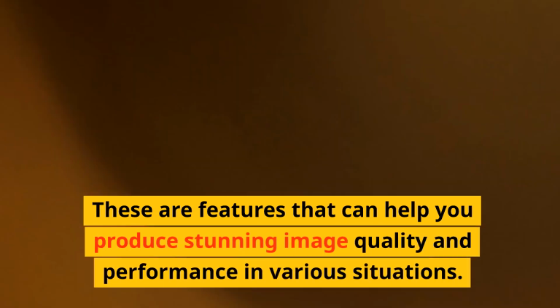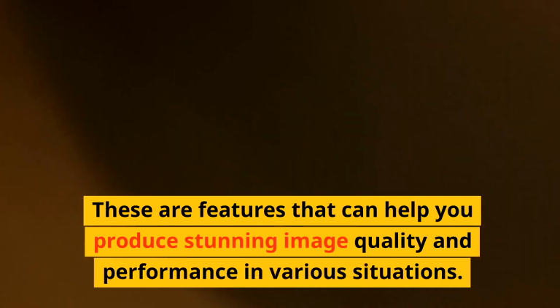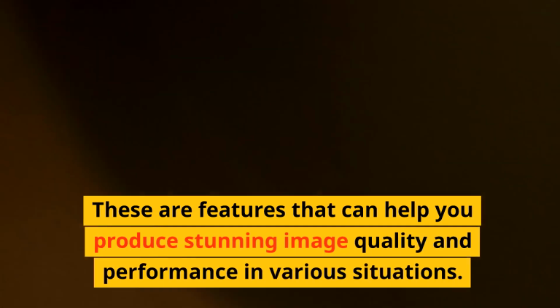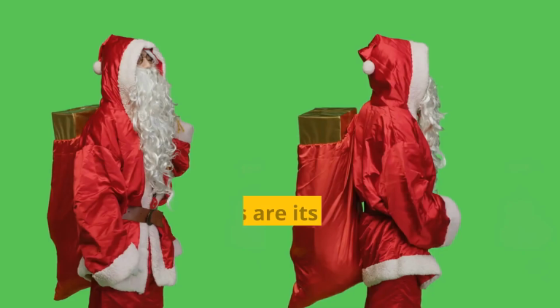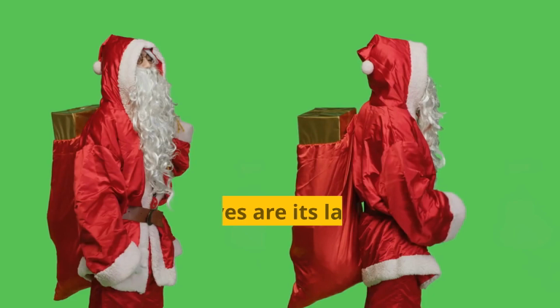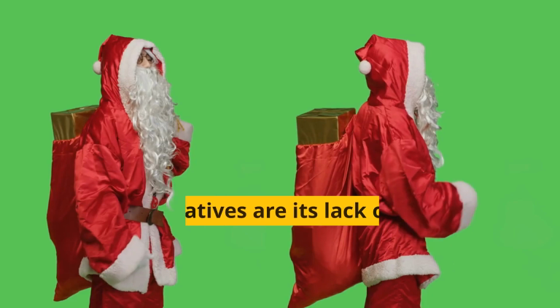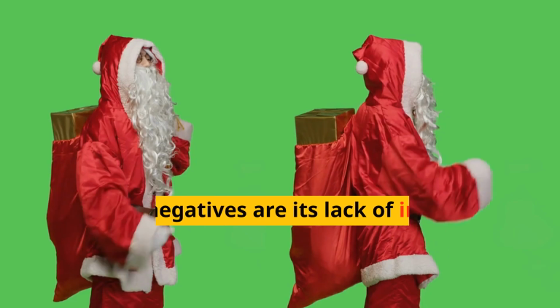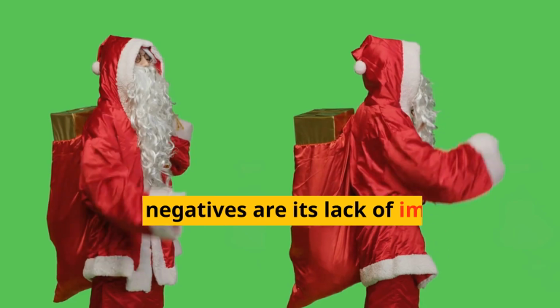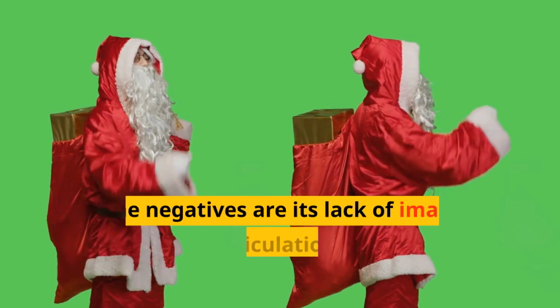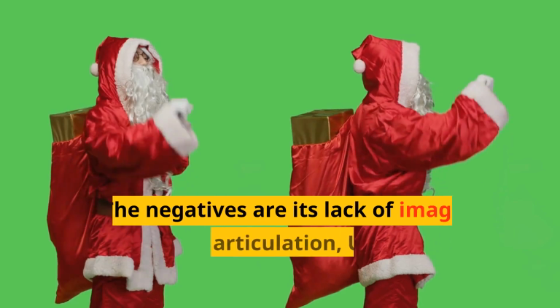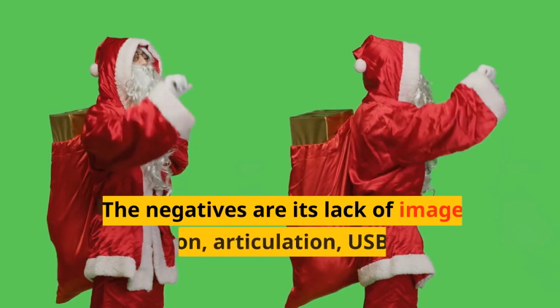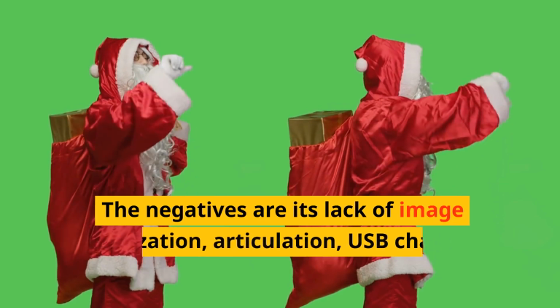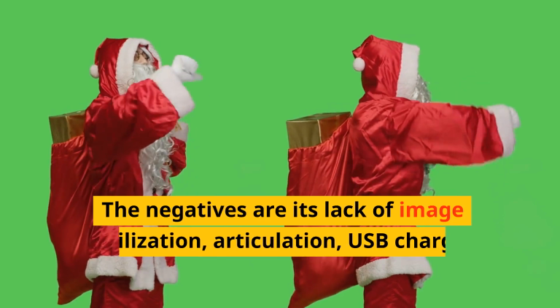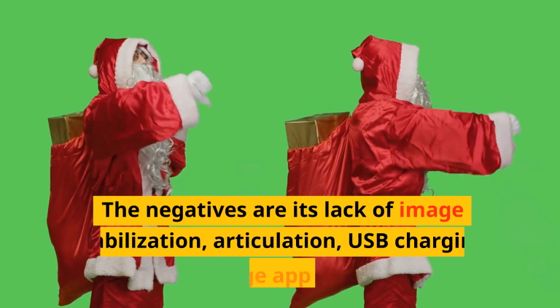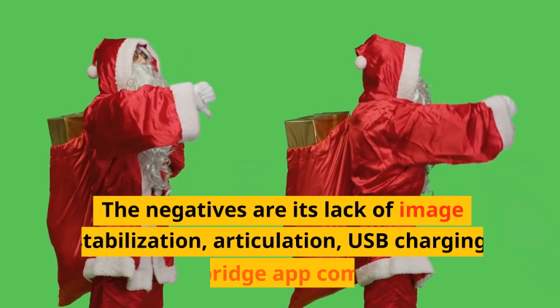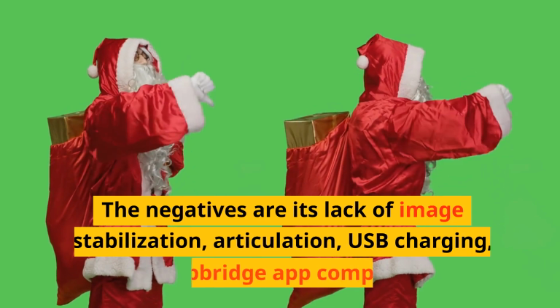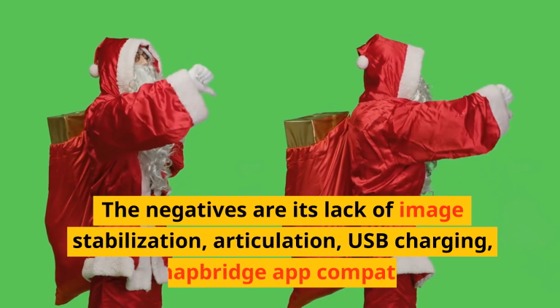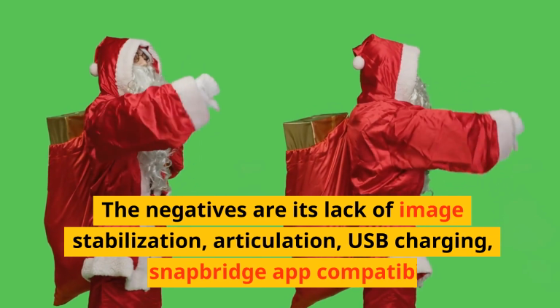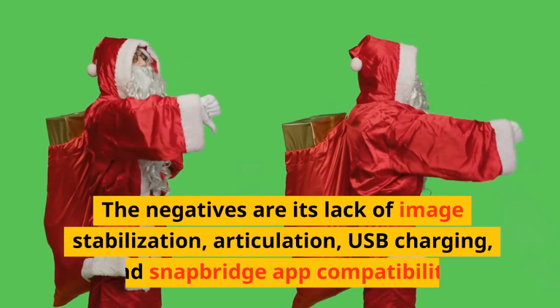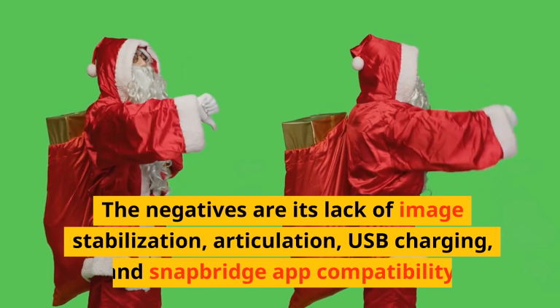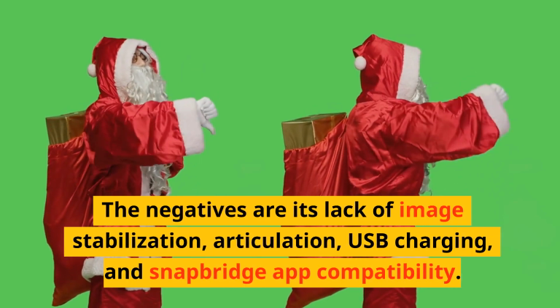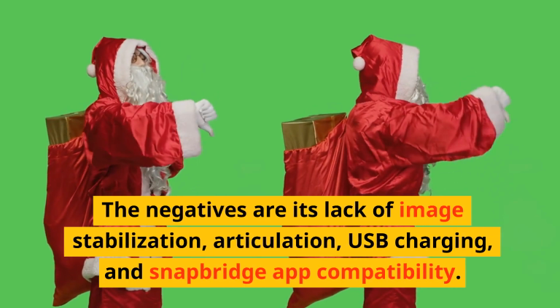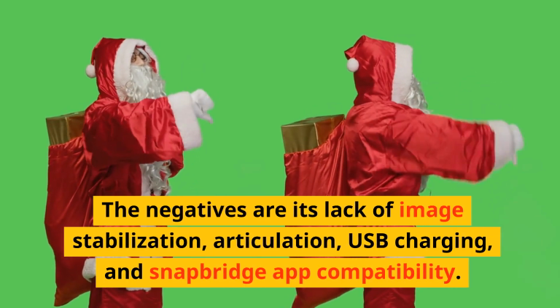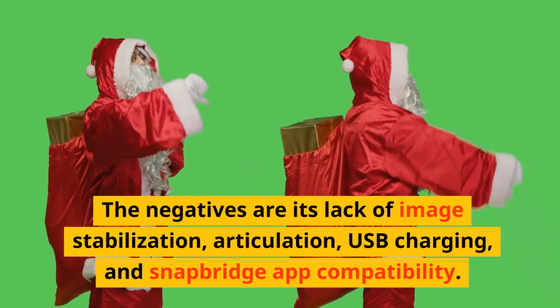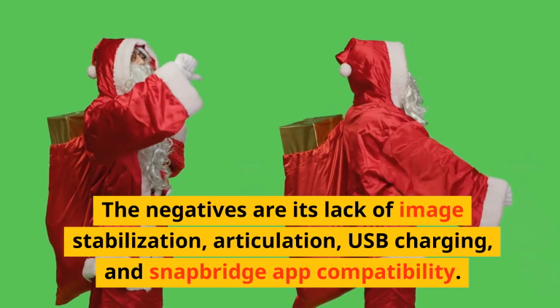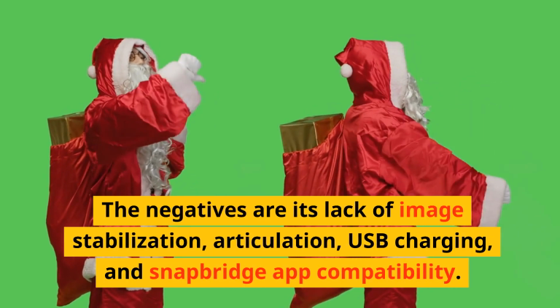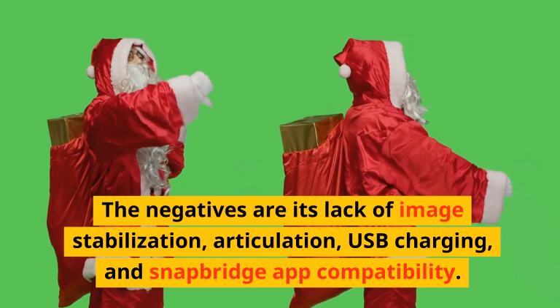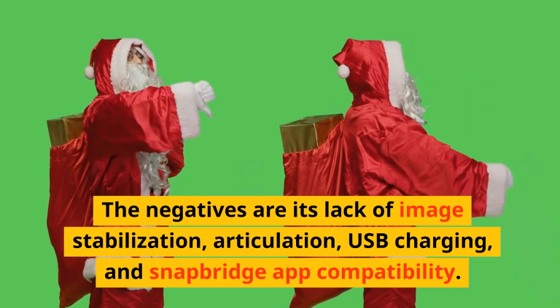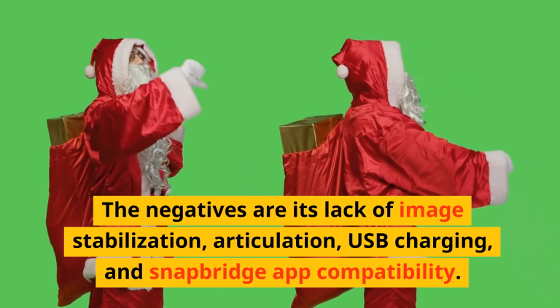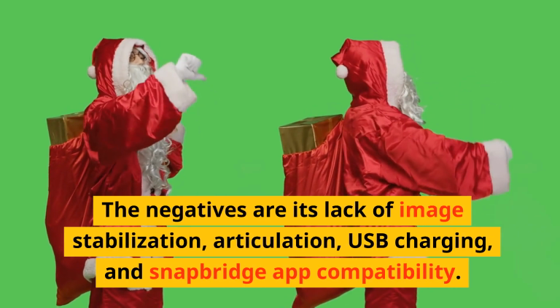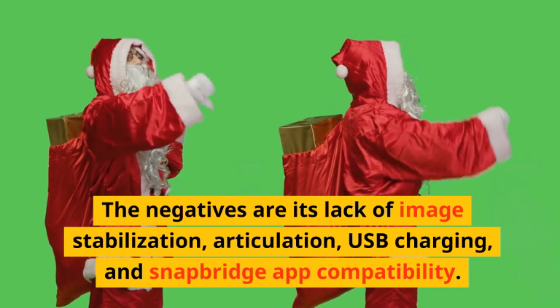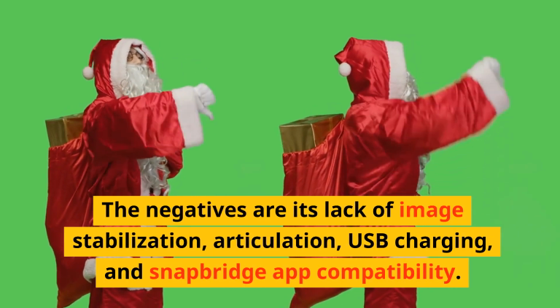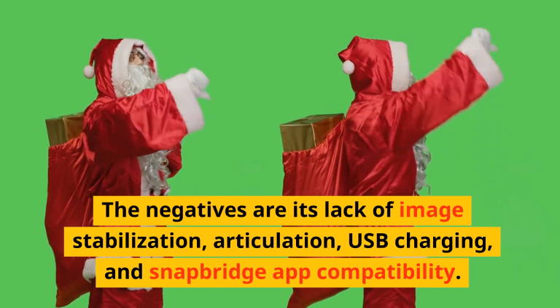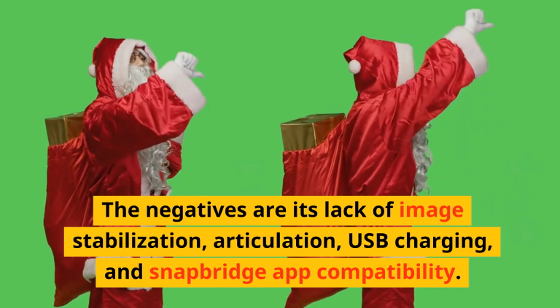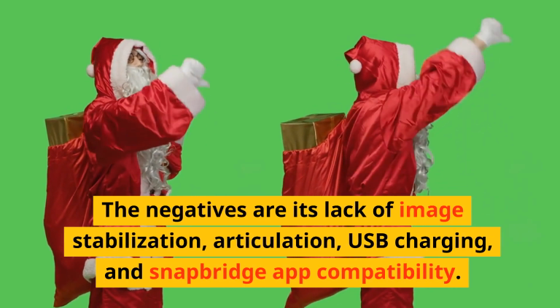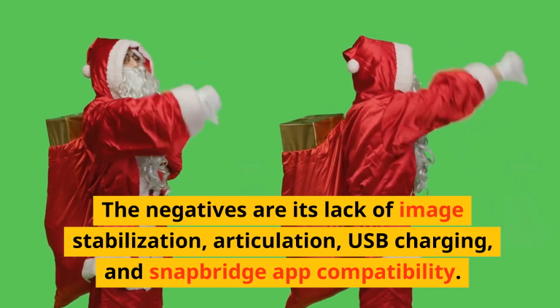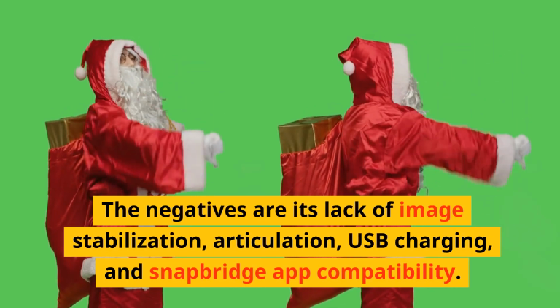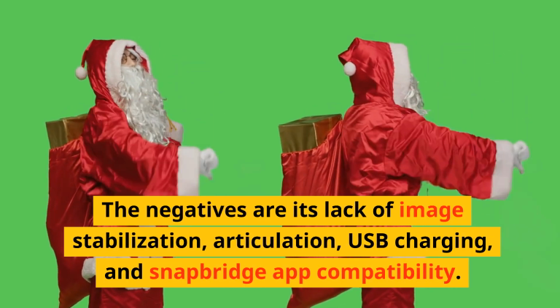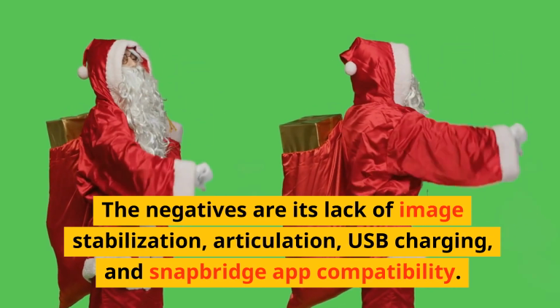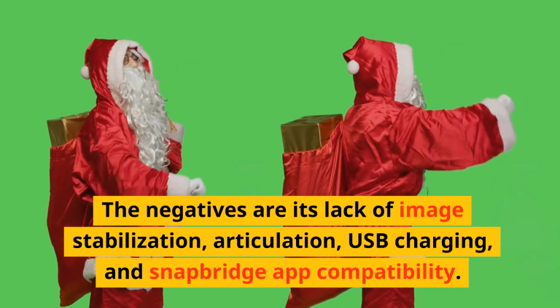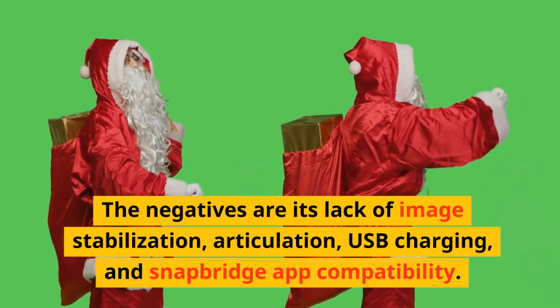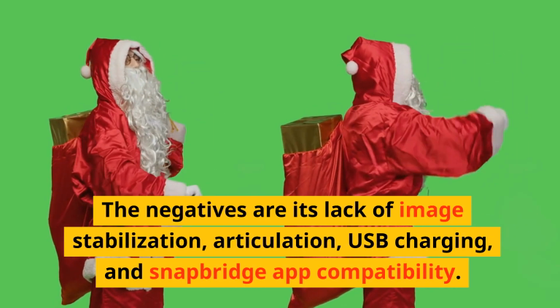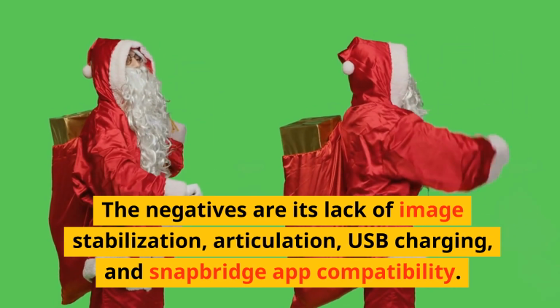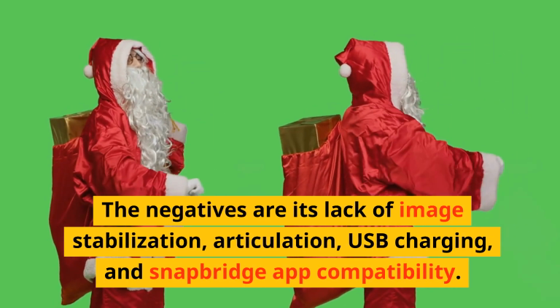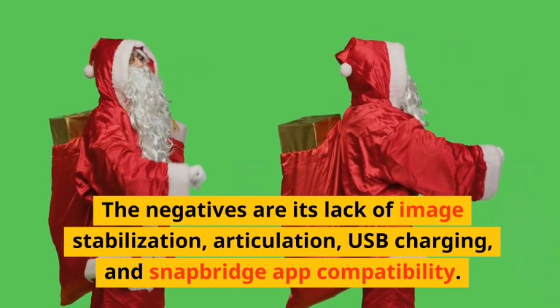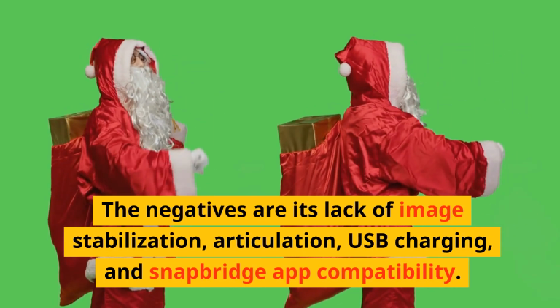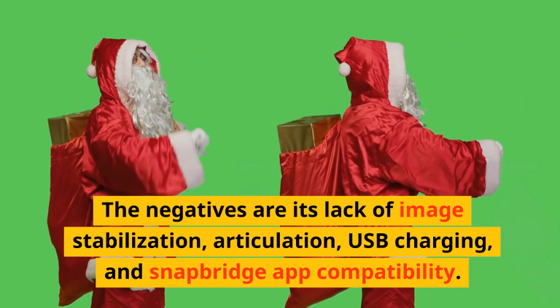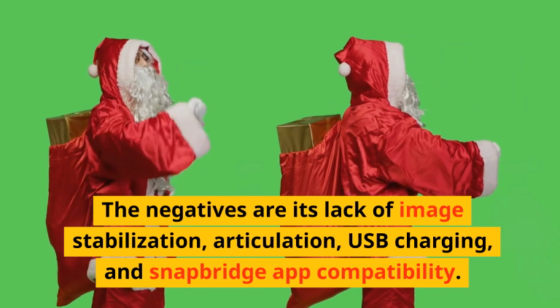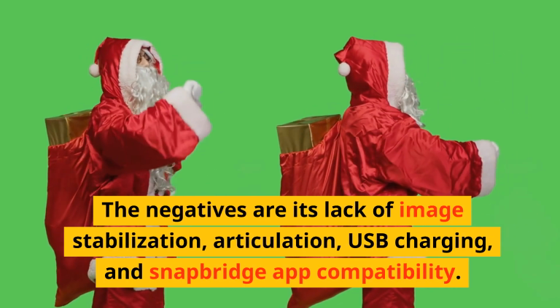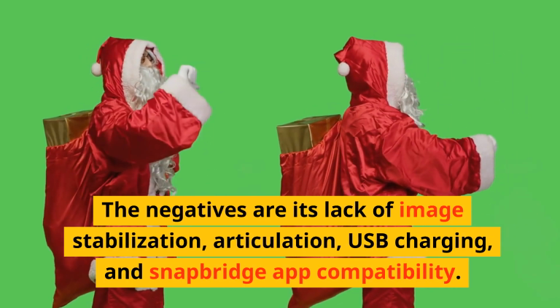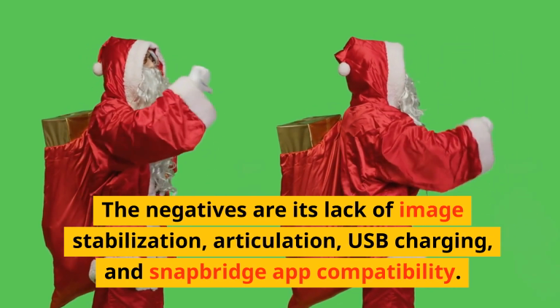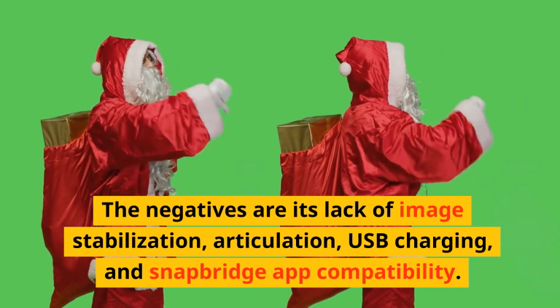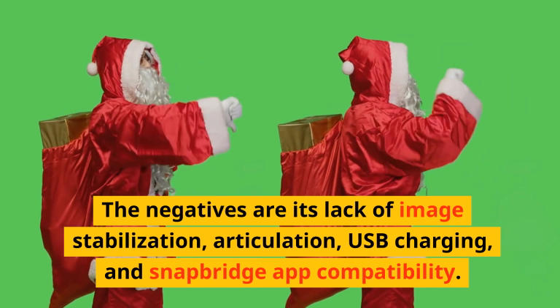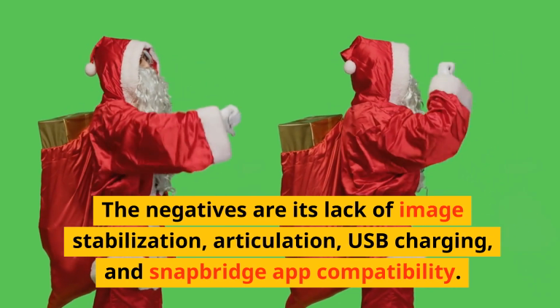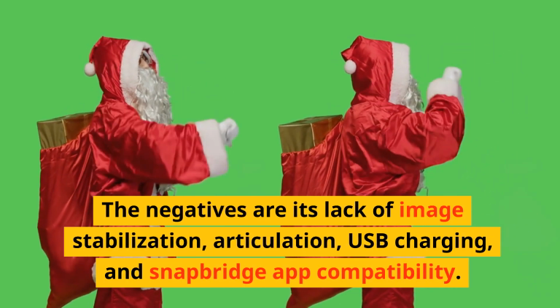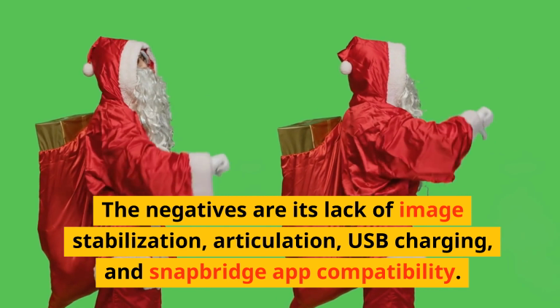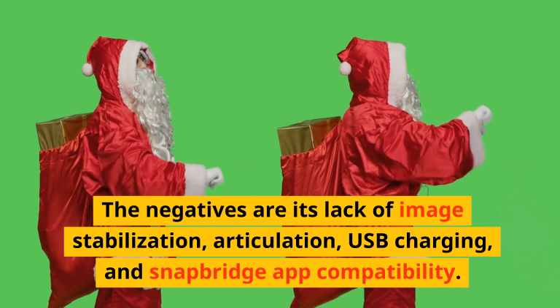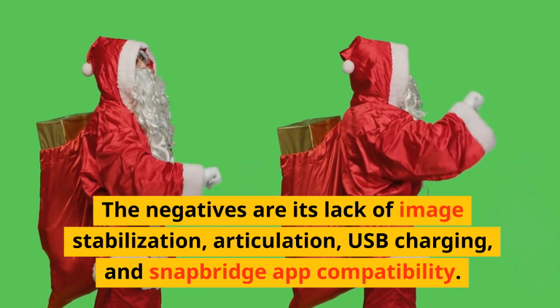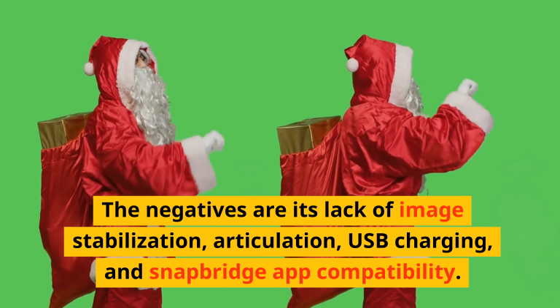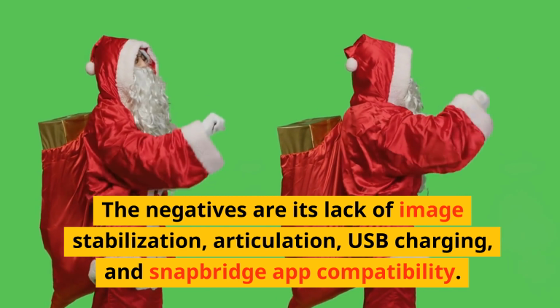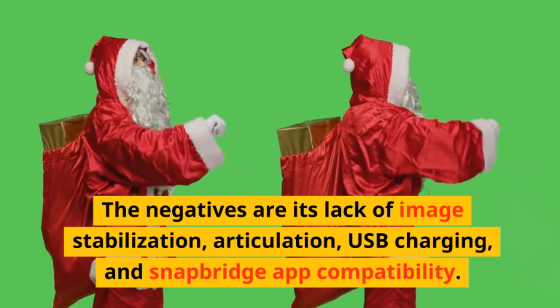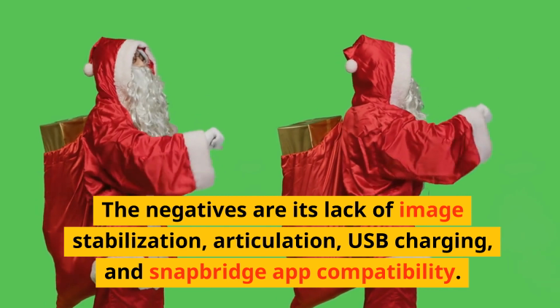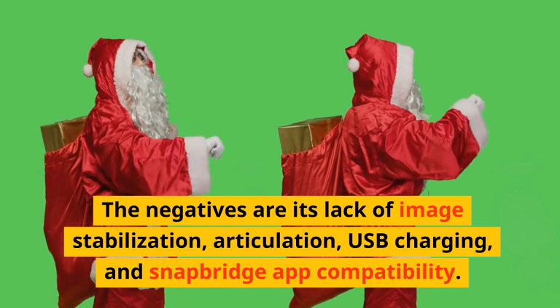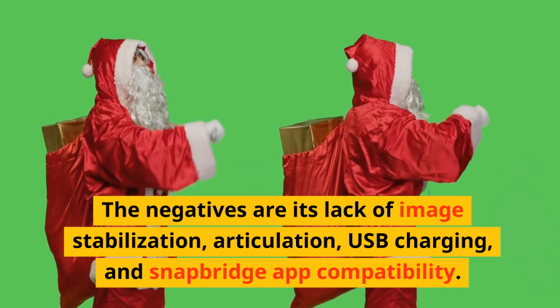The negatives are its lack of image stabilization, articulation, USB charging, and Snapbridge app compatibility.